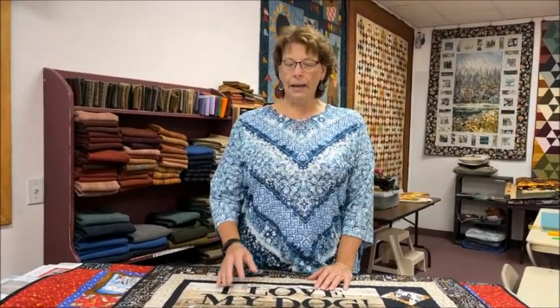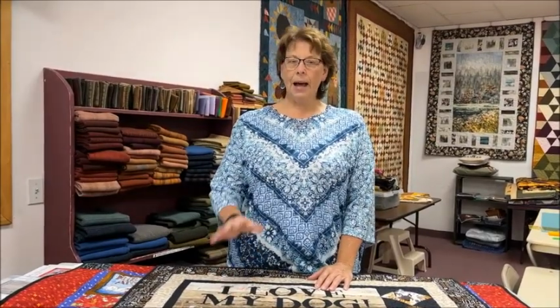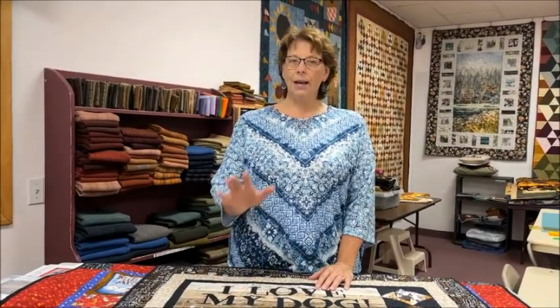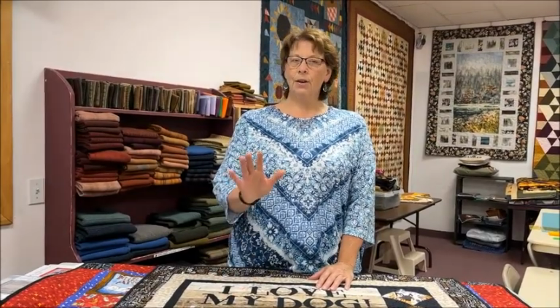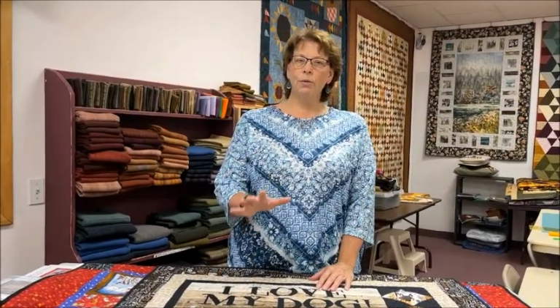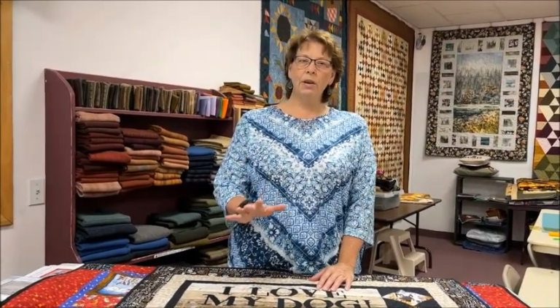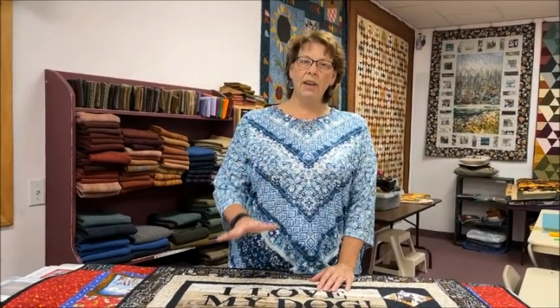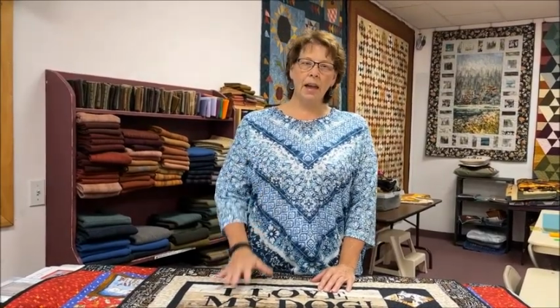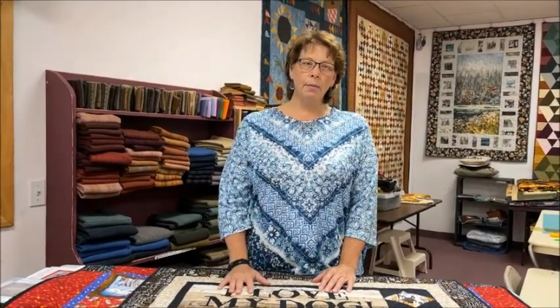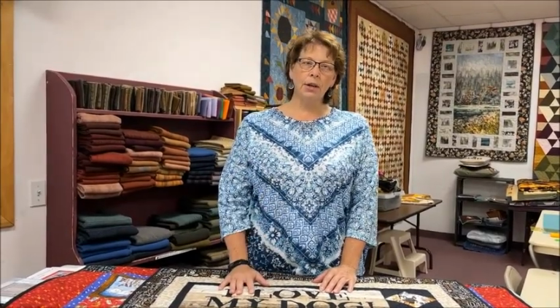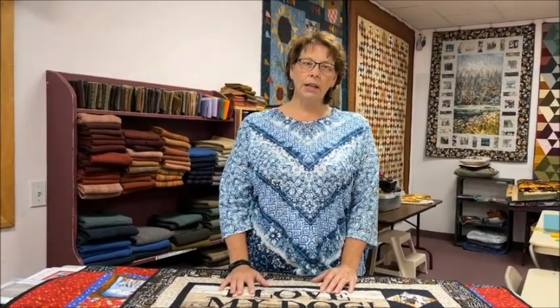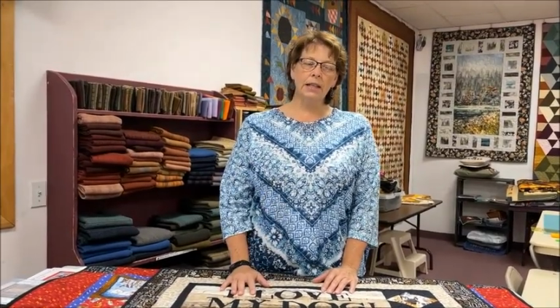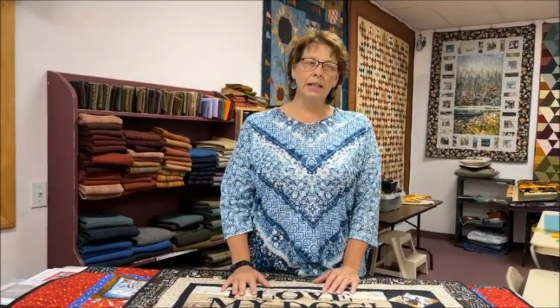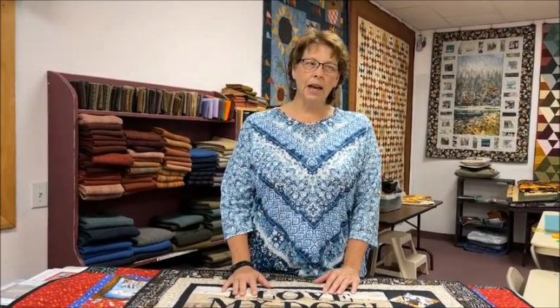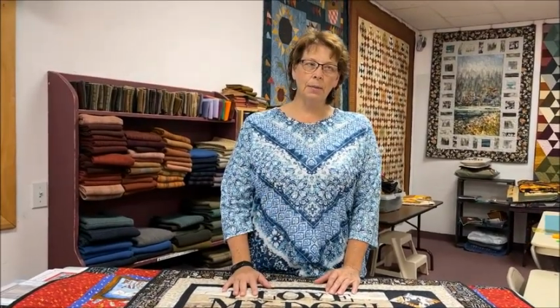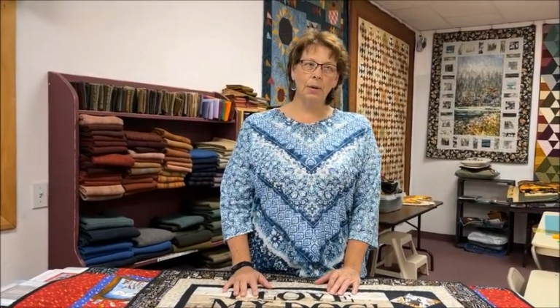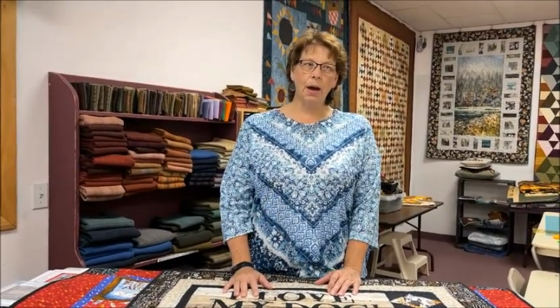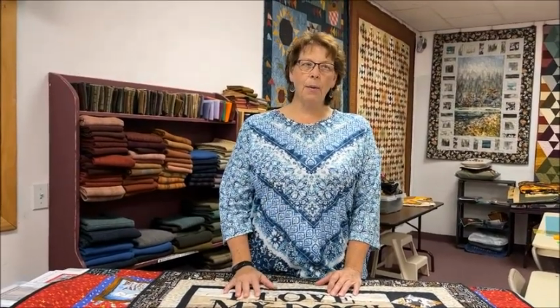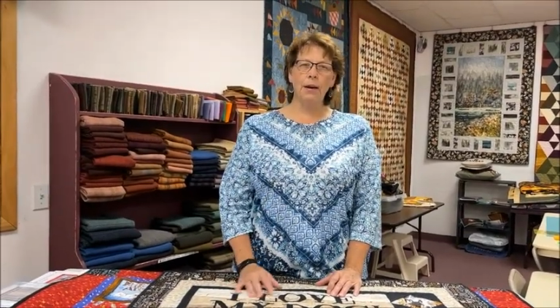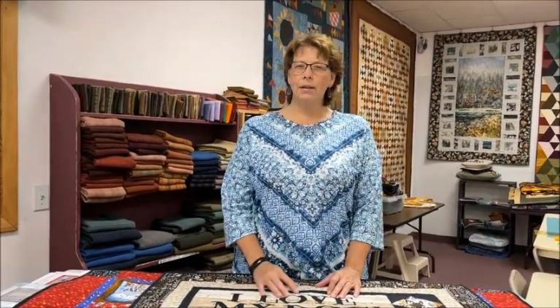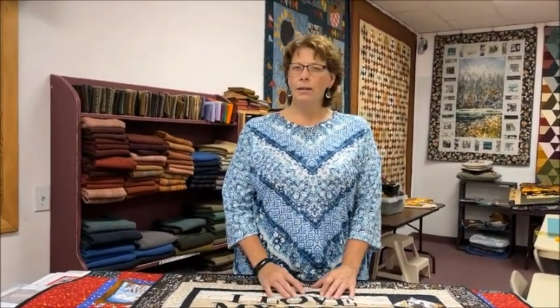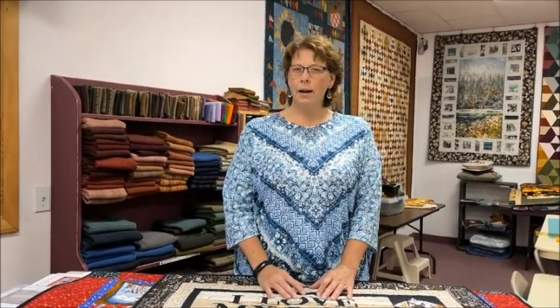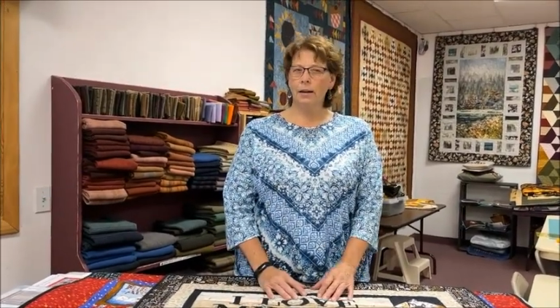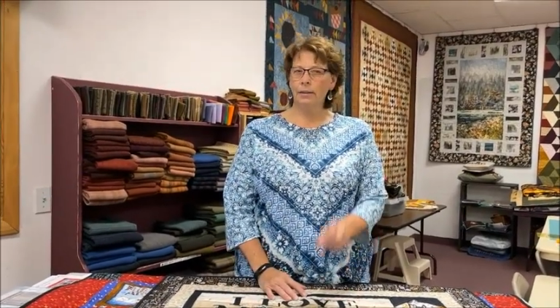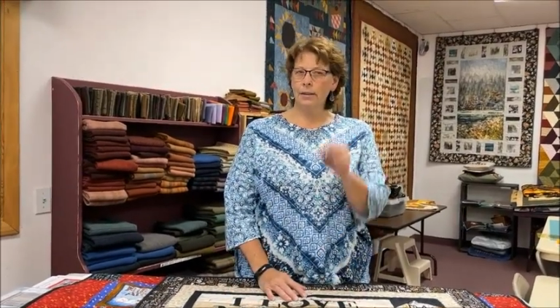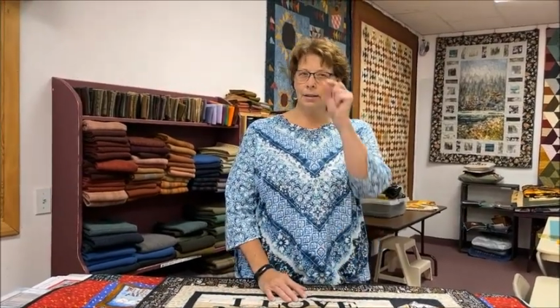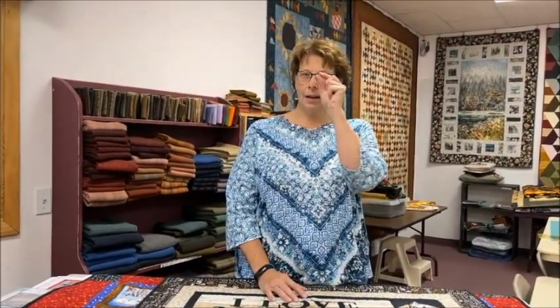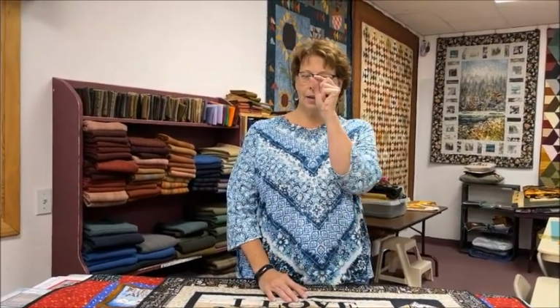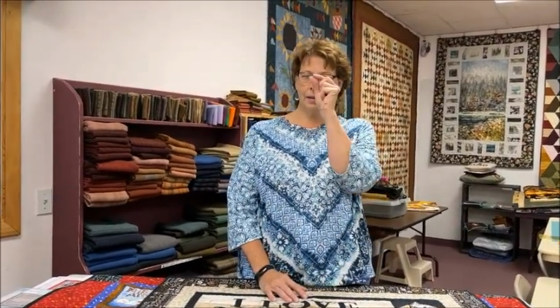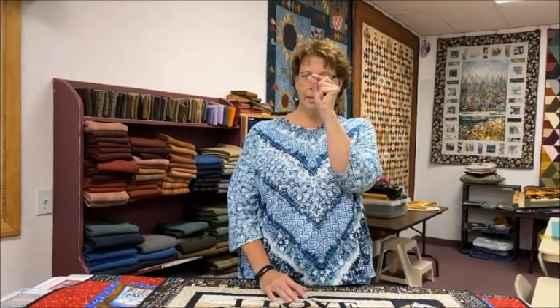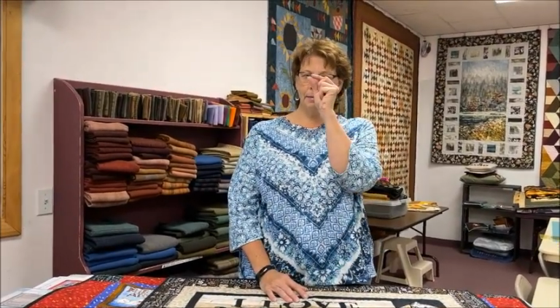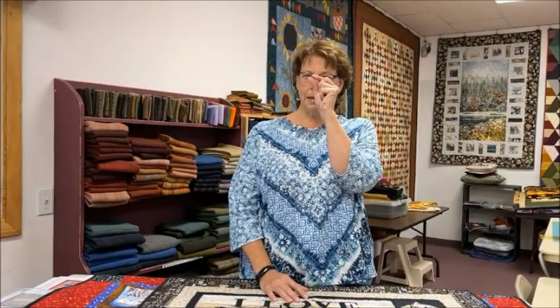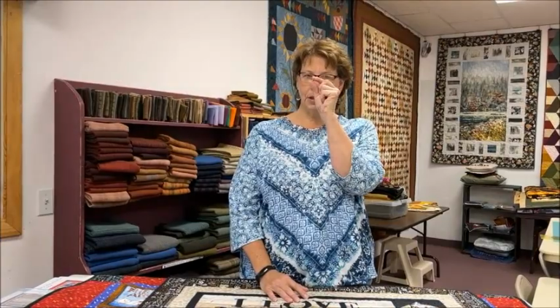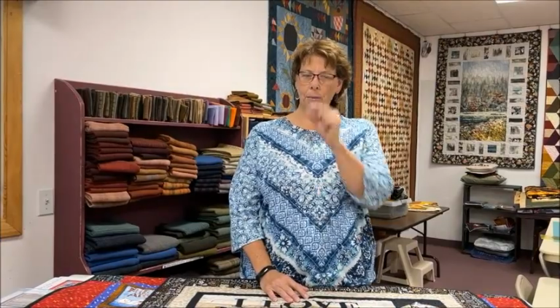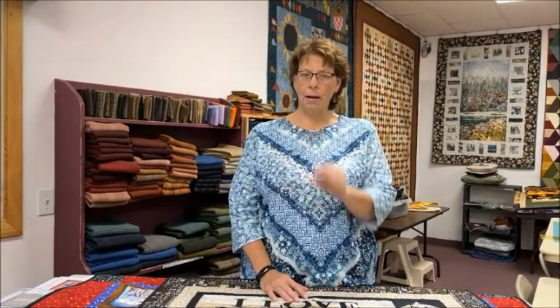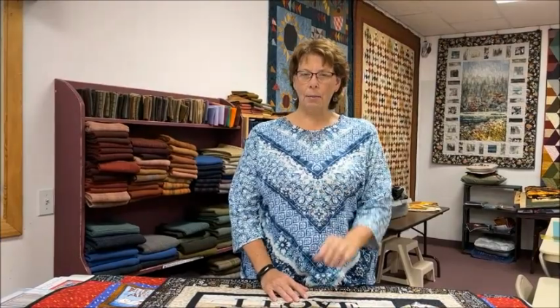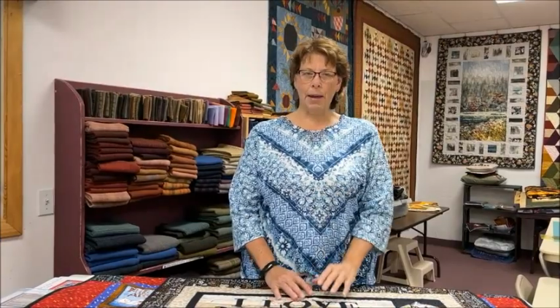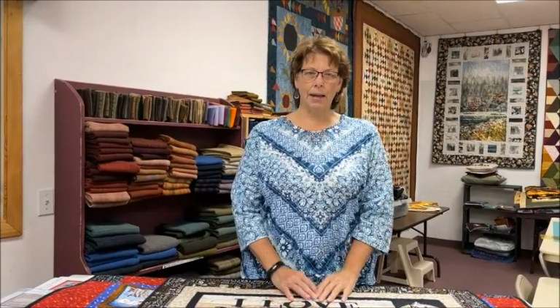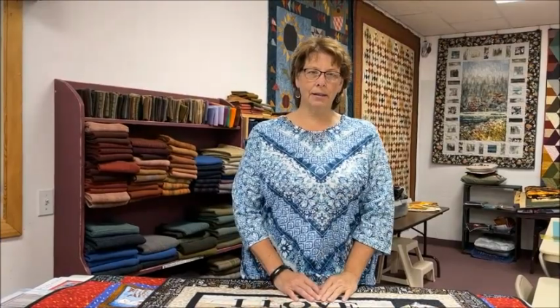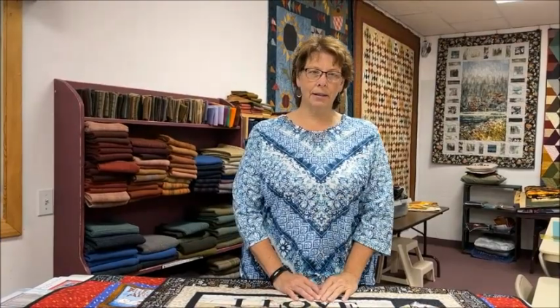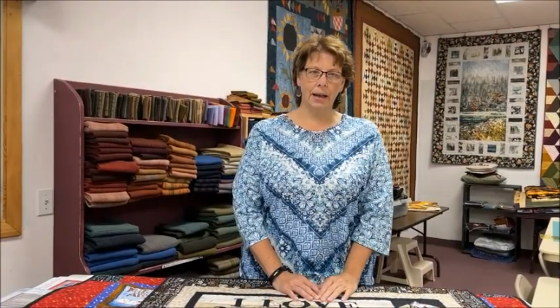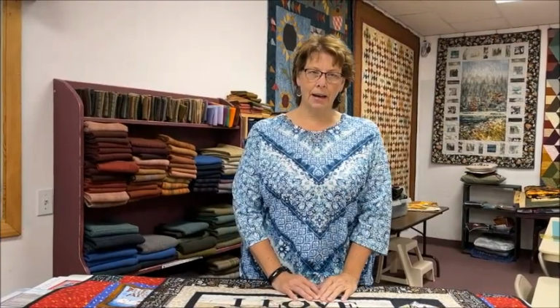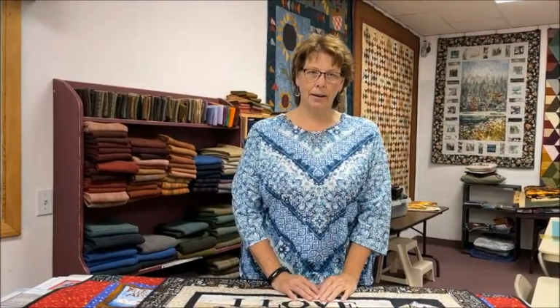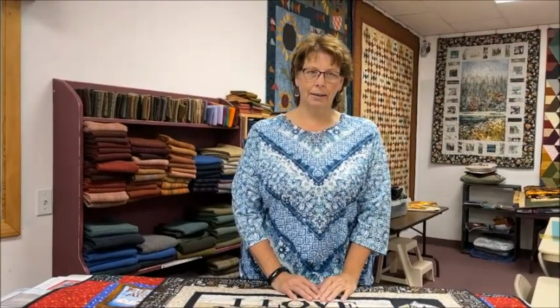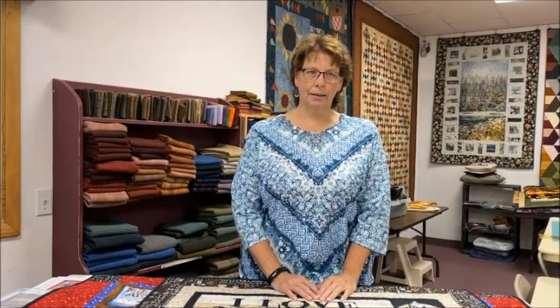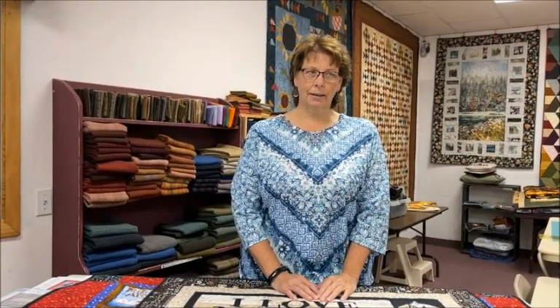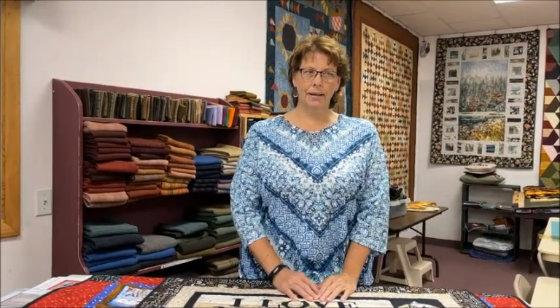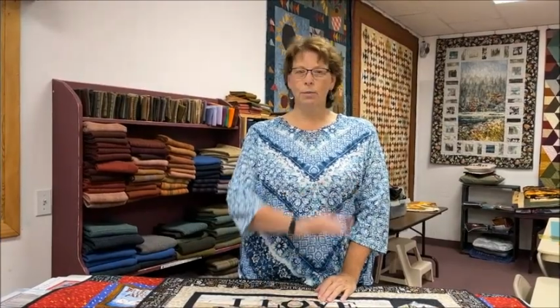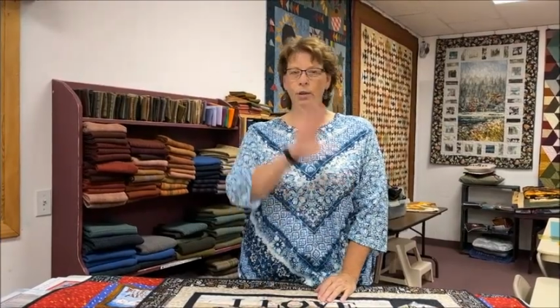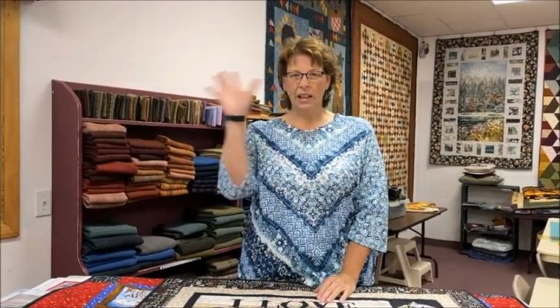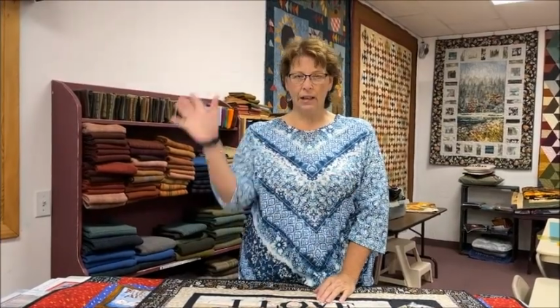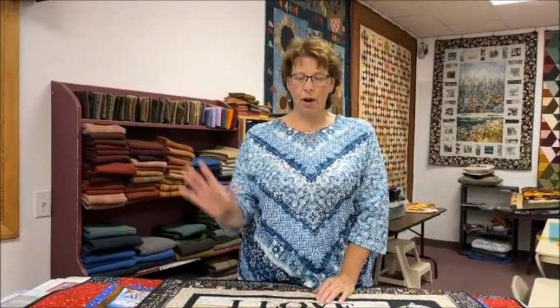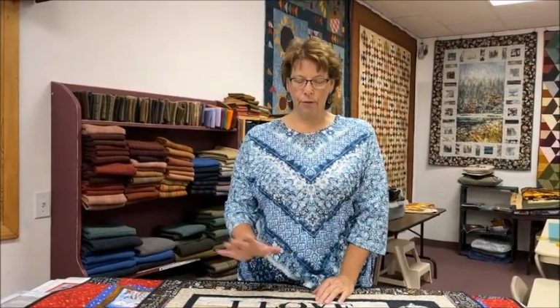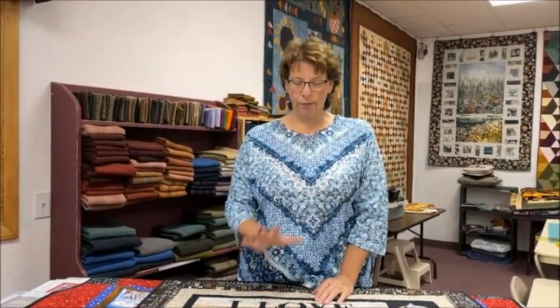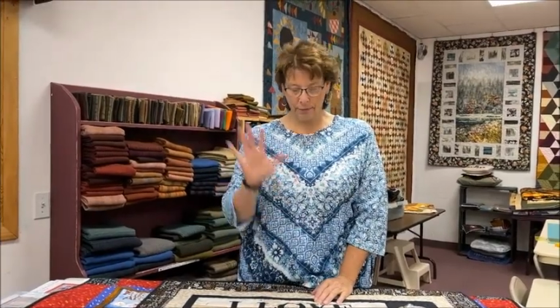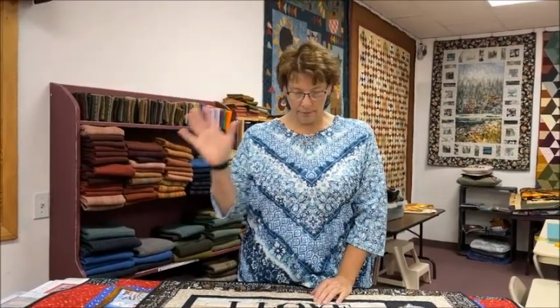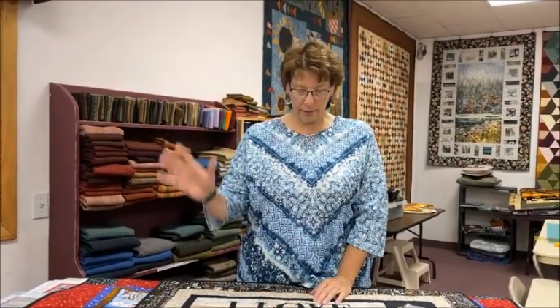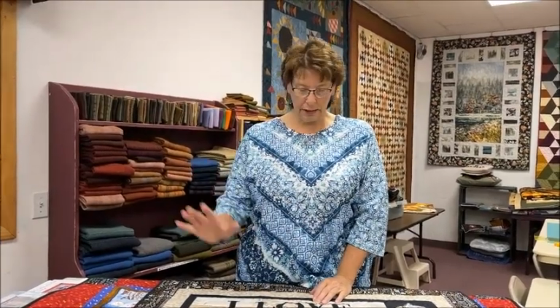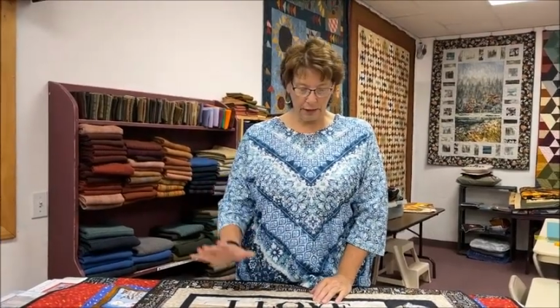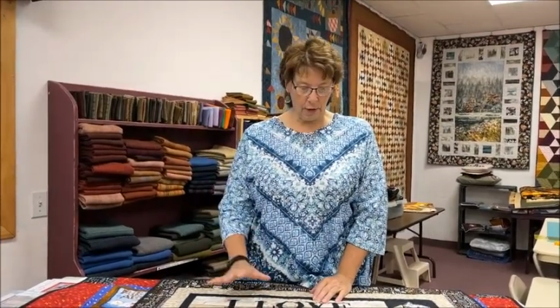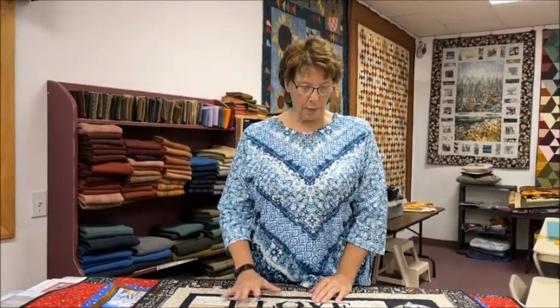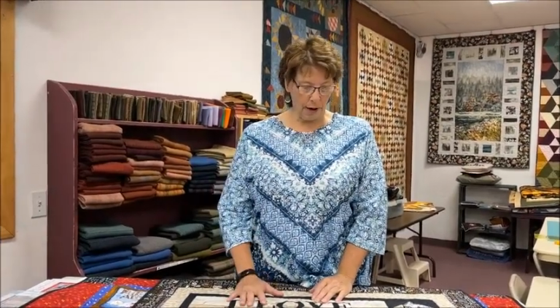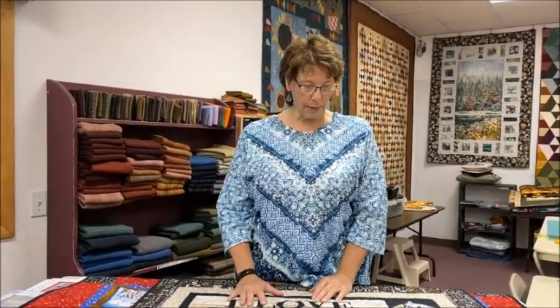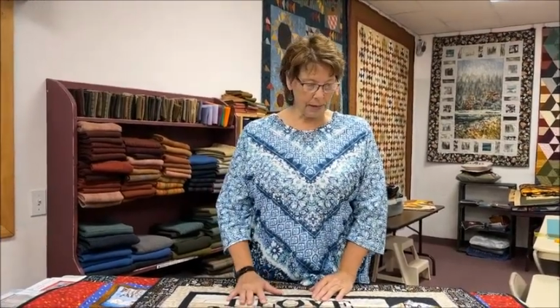I know we've hammered it to death, but I wanted to talk just a smidge about panels again and then we'll let it go — I promise.